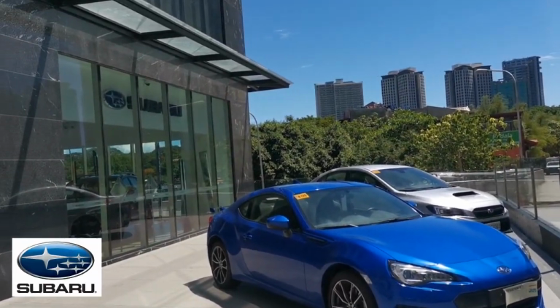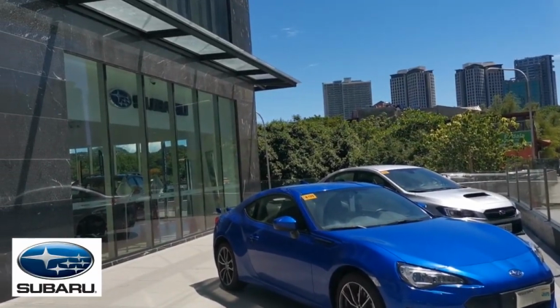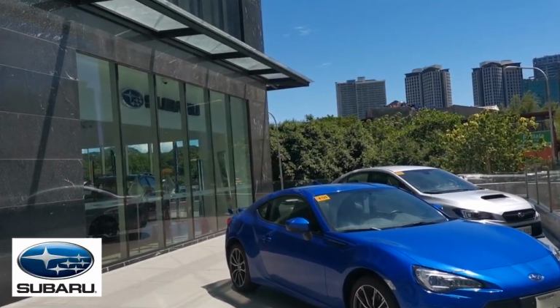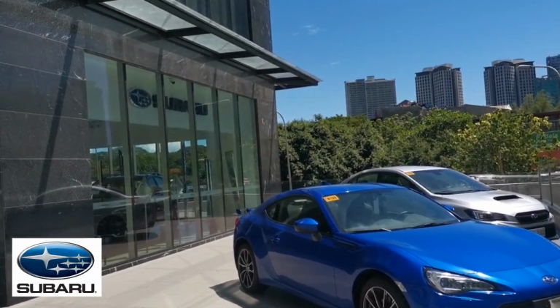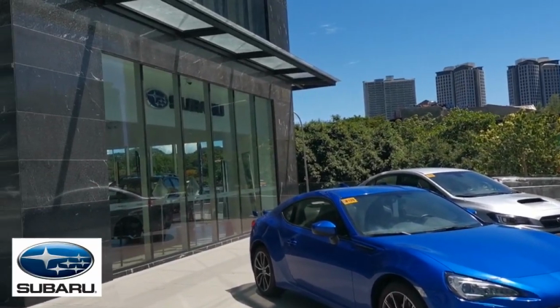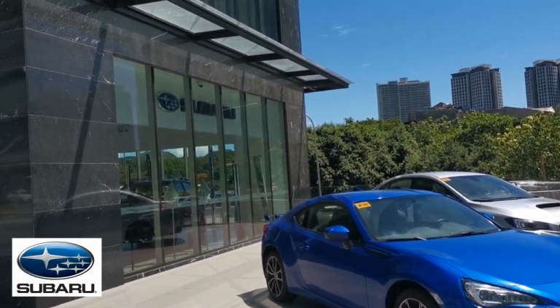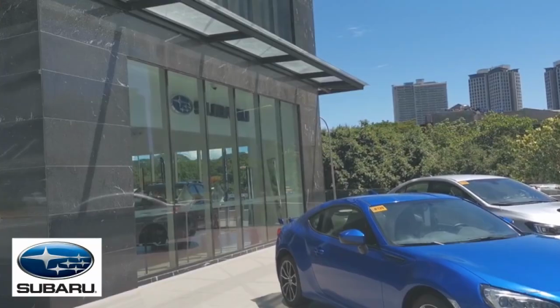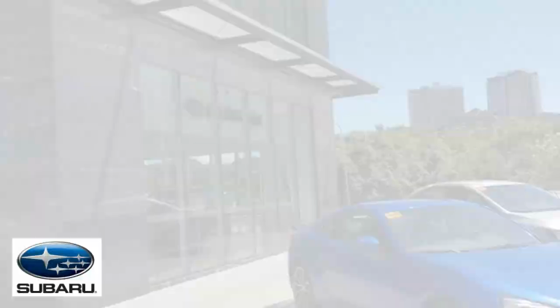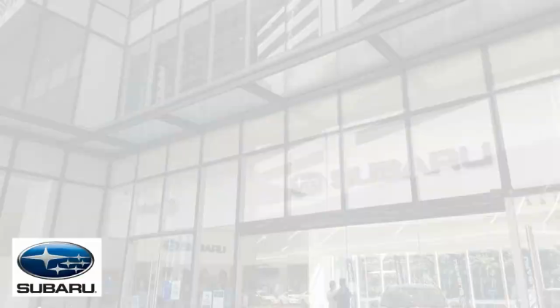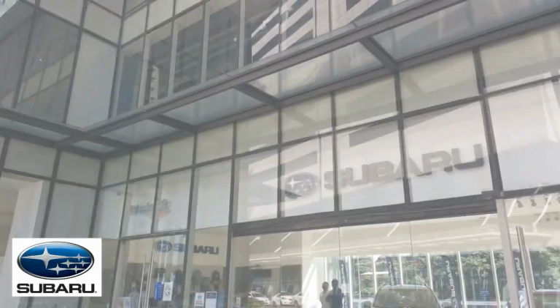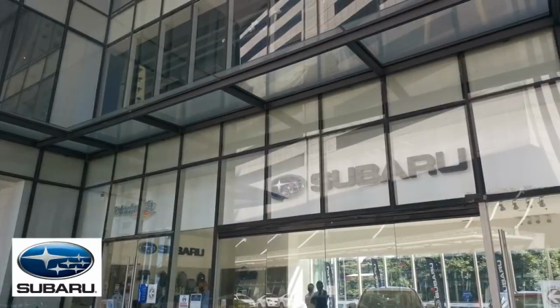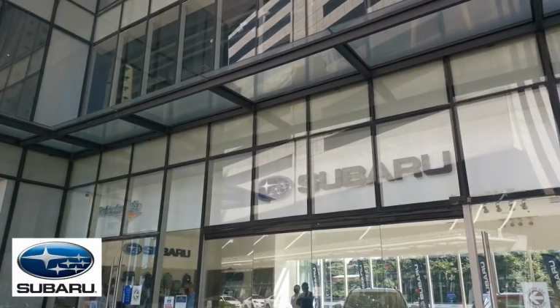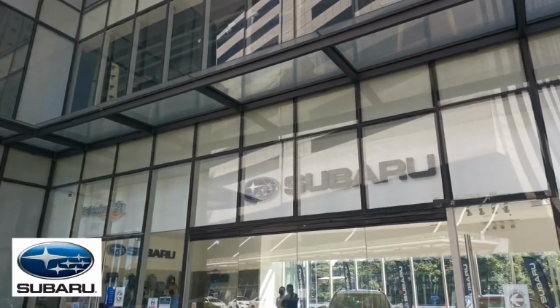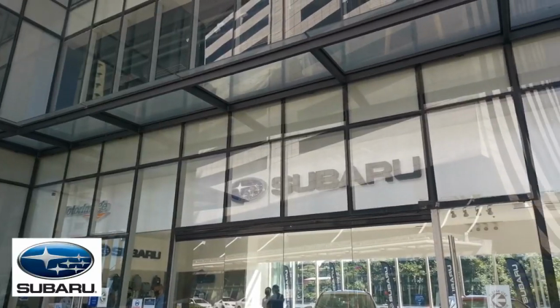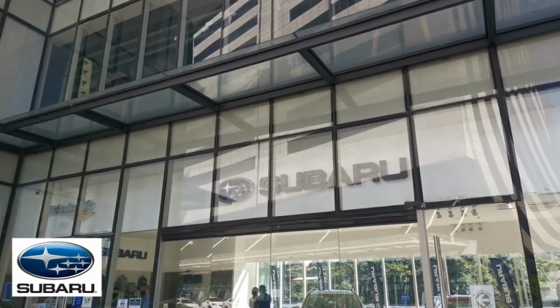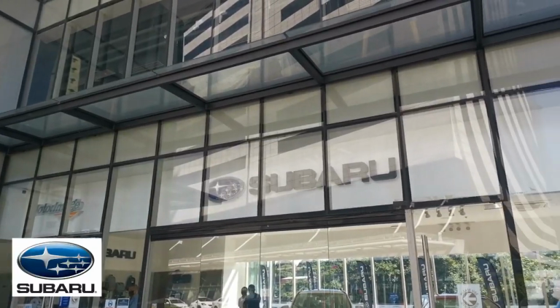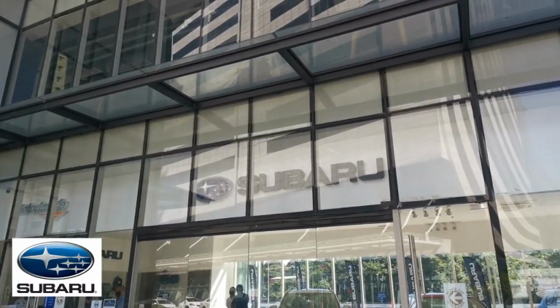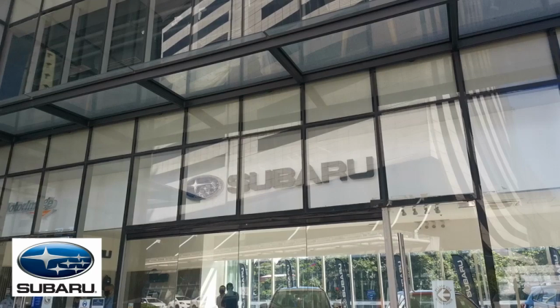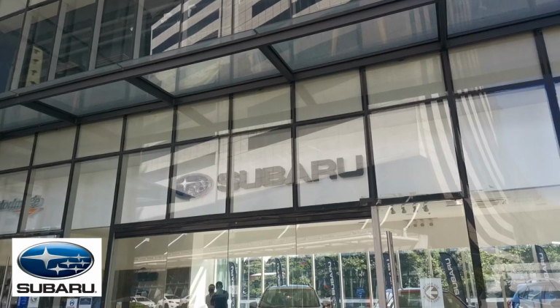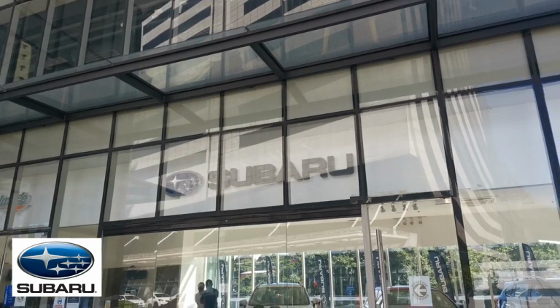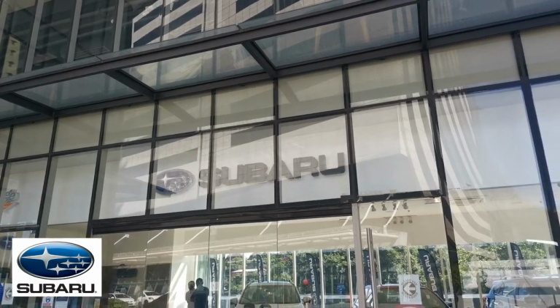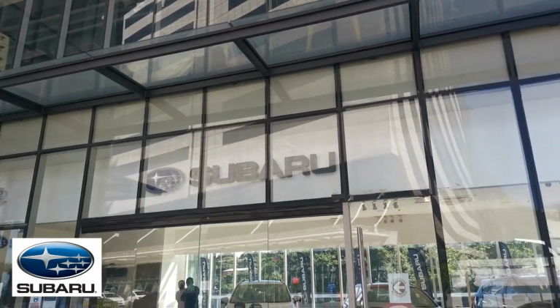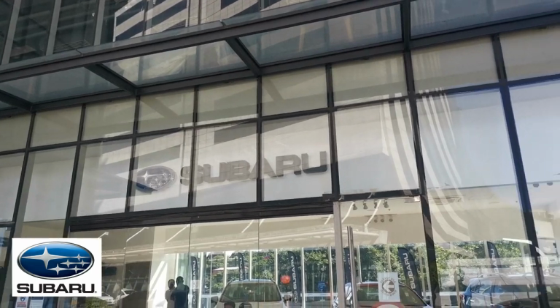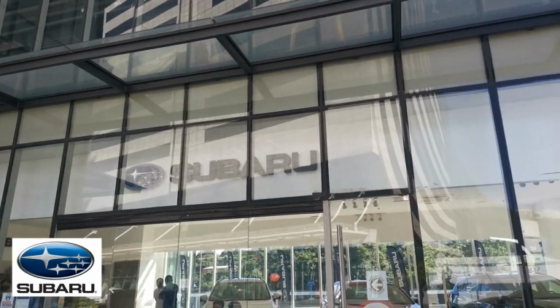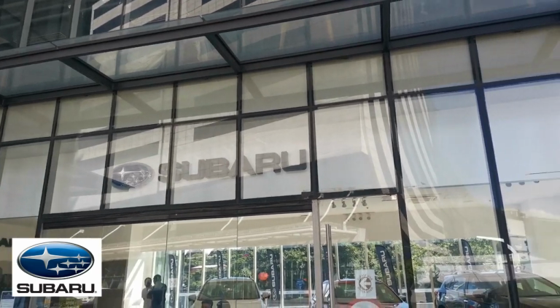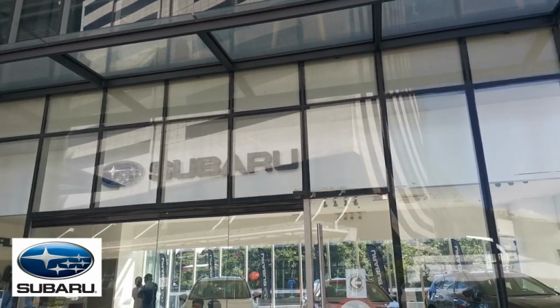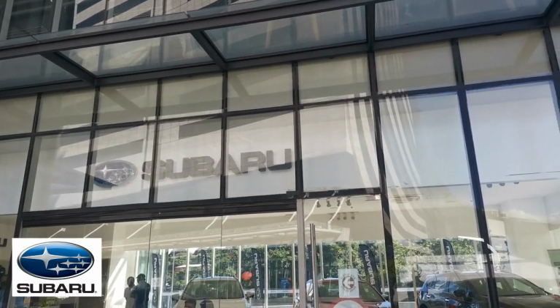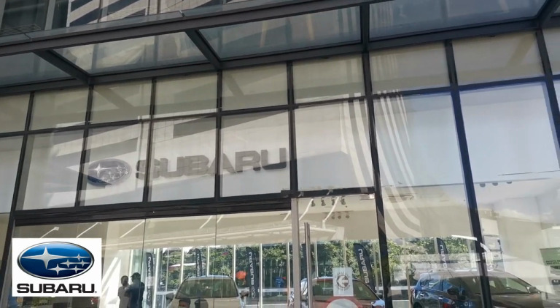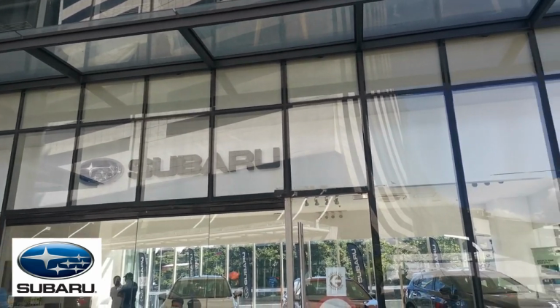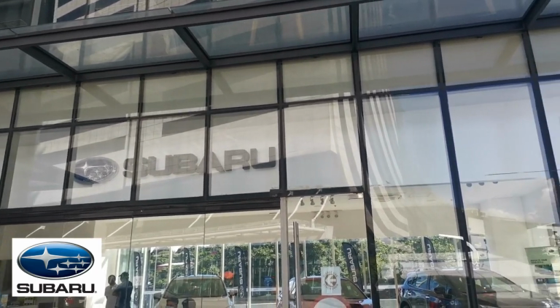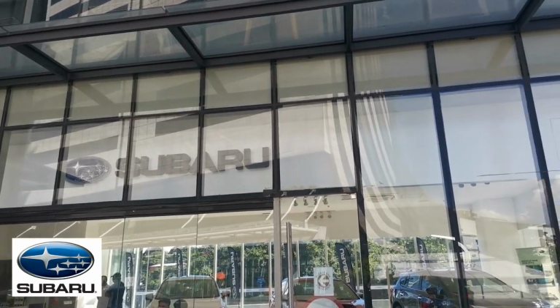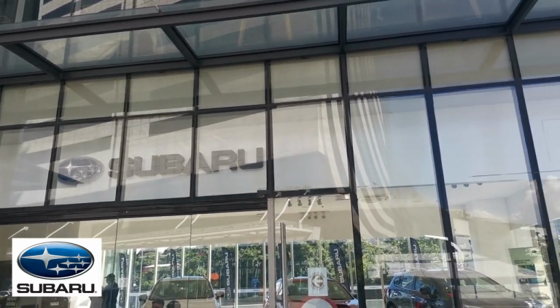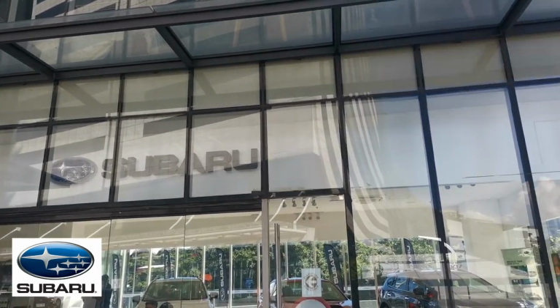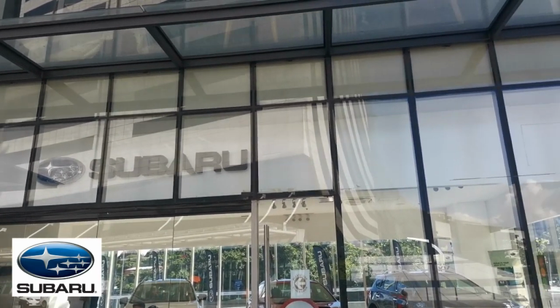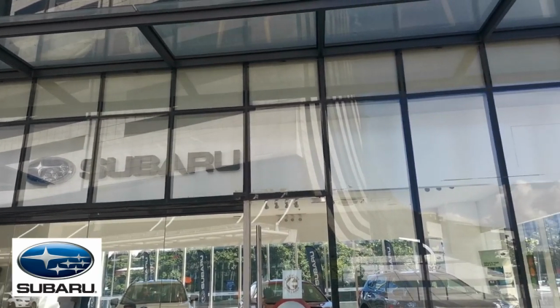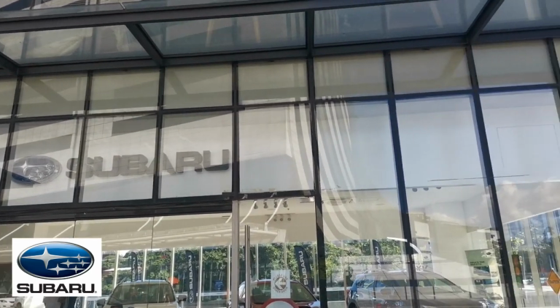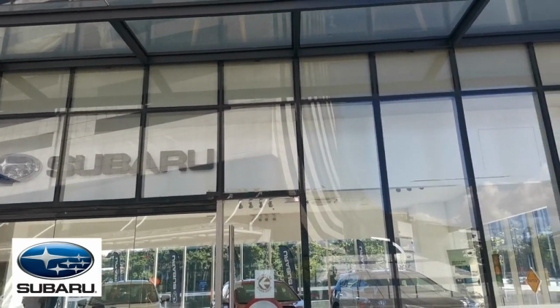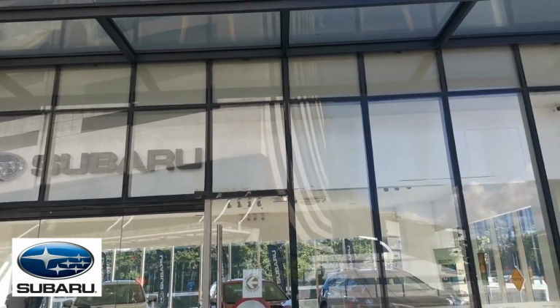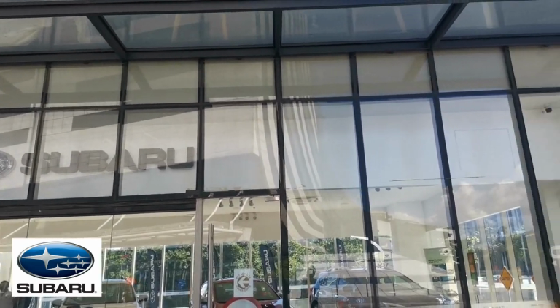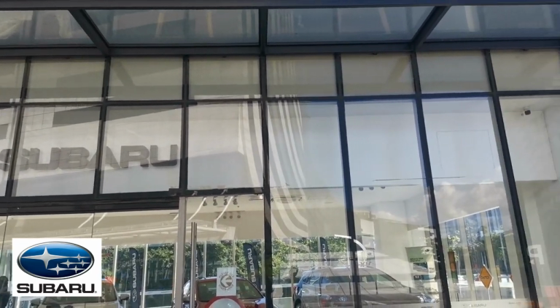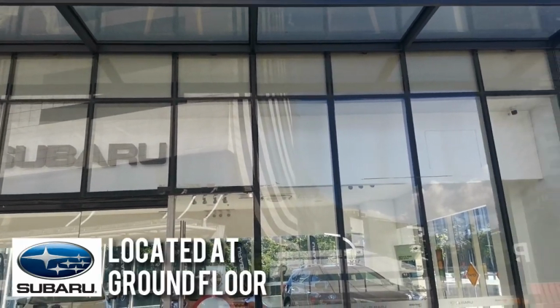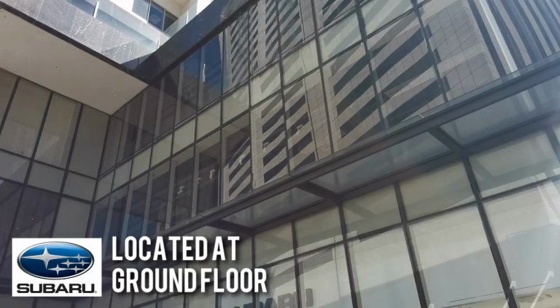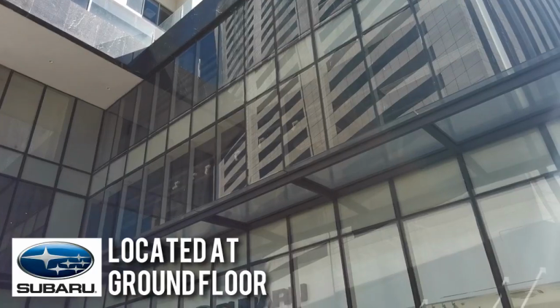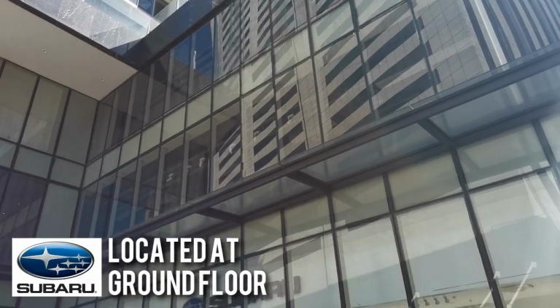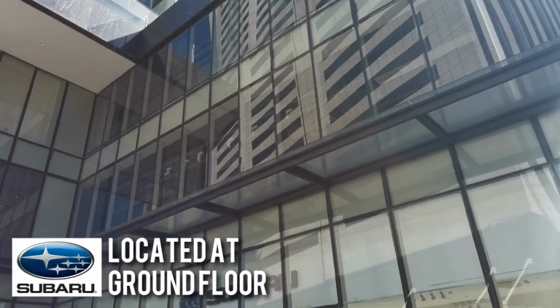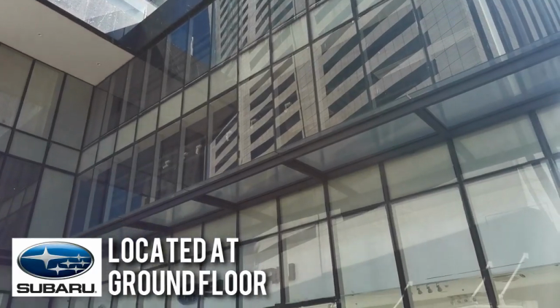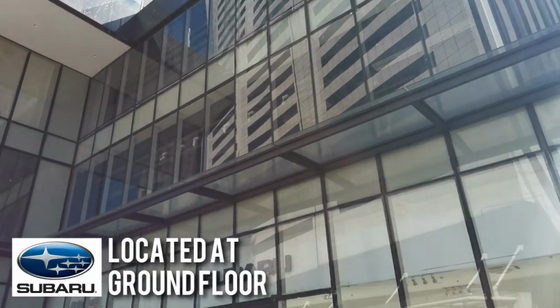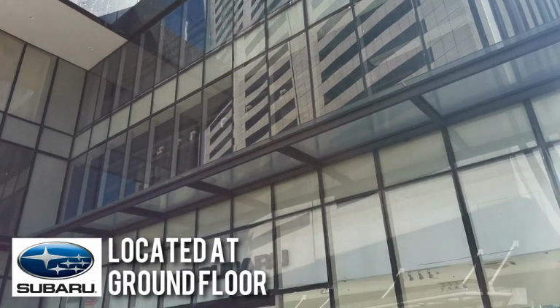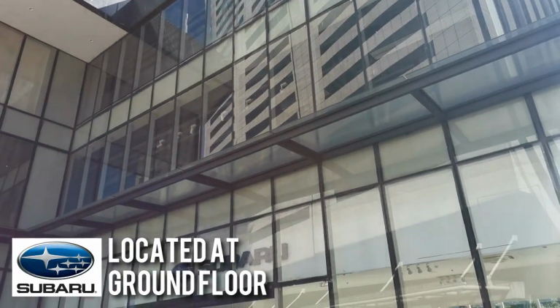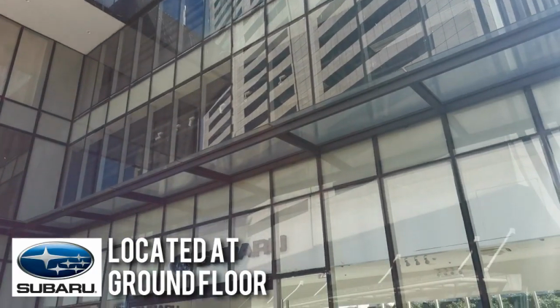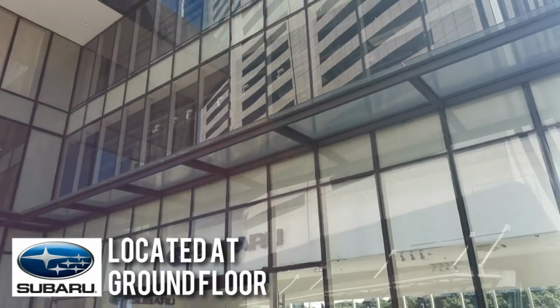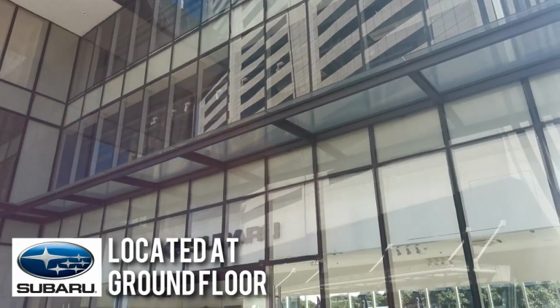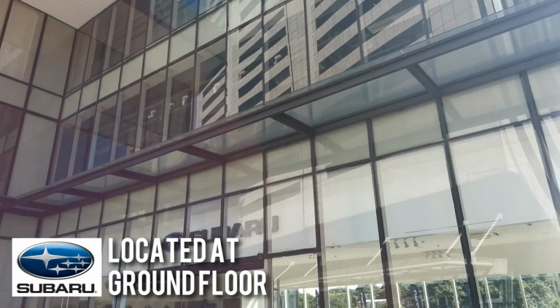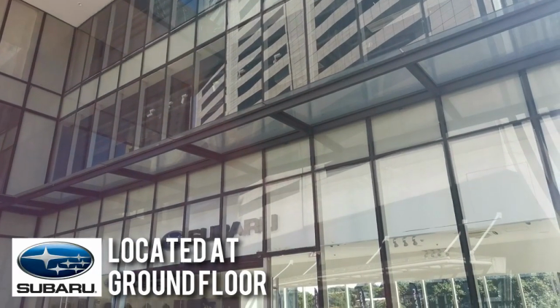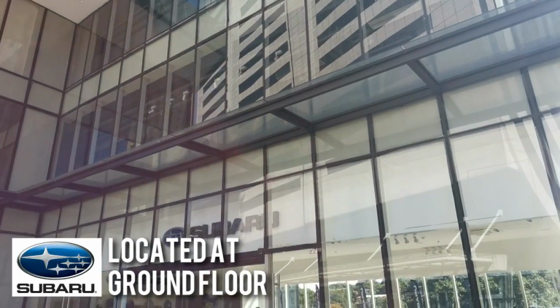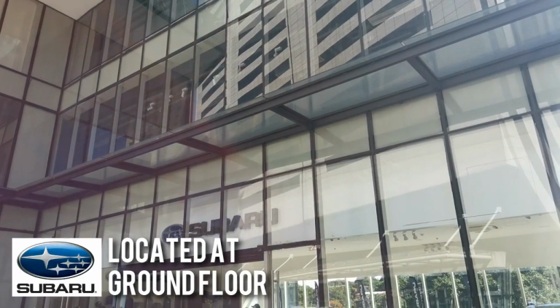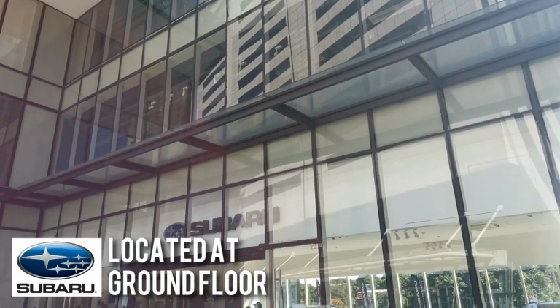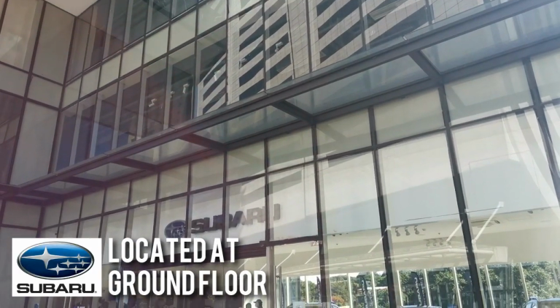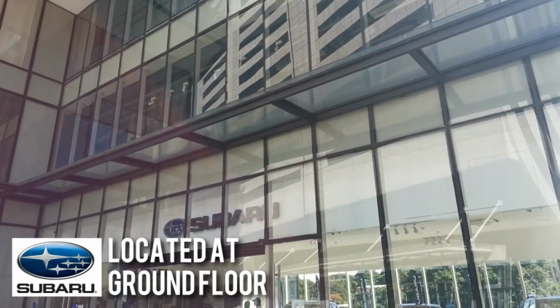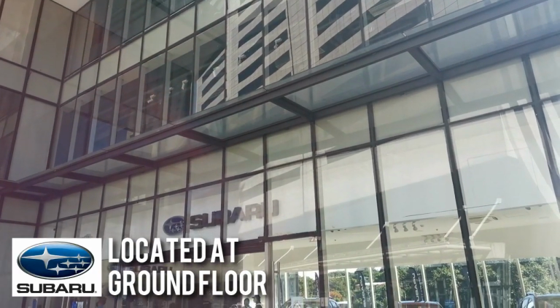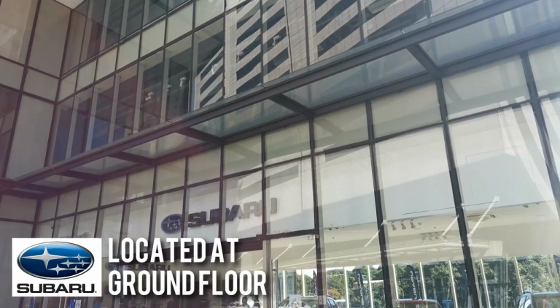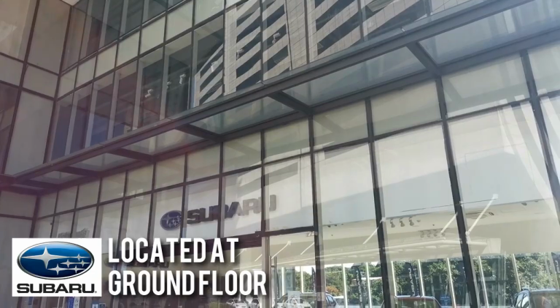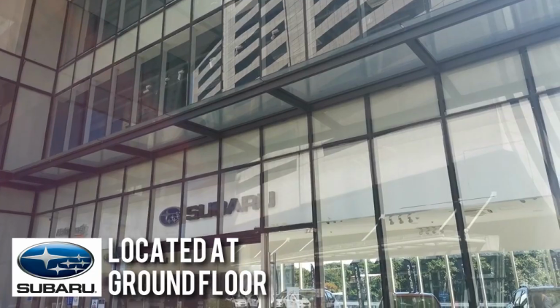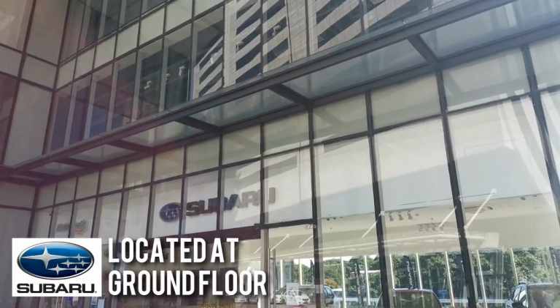There's no better way to experience Subaru other than visiting the showroom. They are located at the ground floor of Susitino the 4th Presidency.